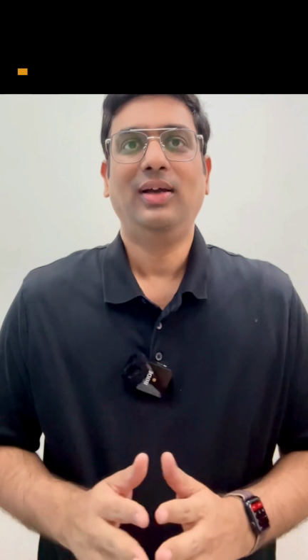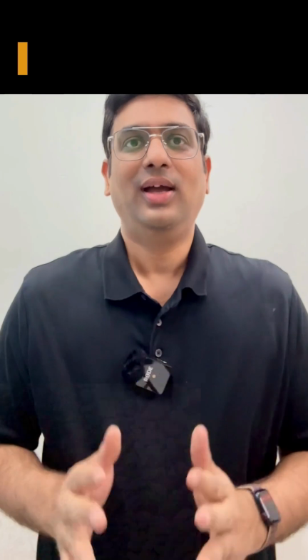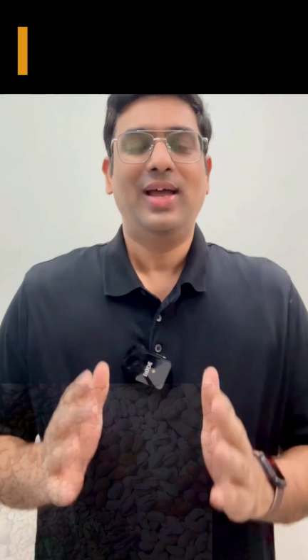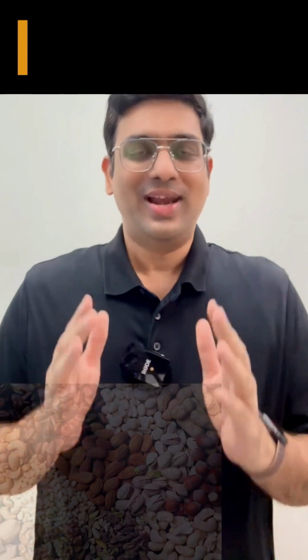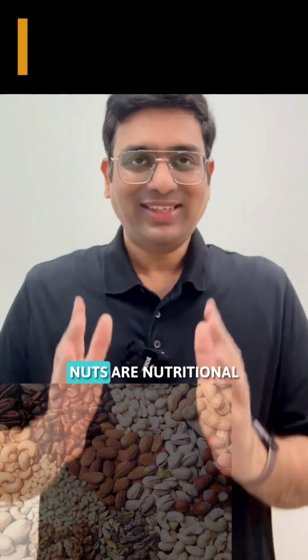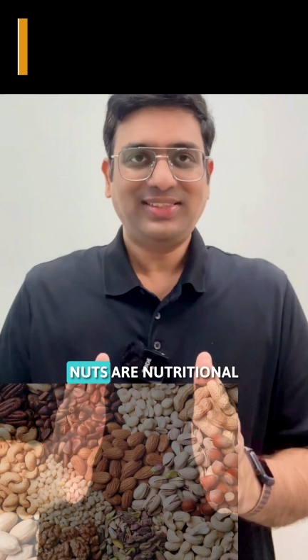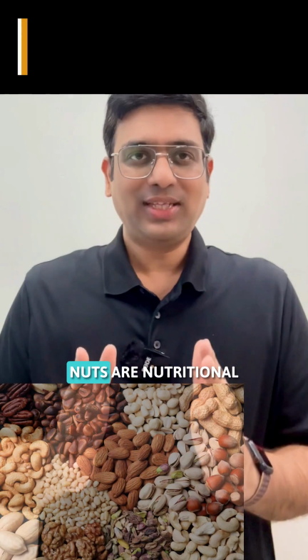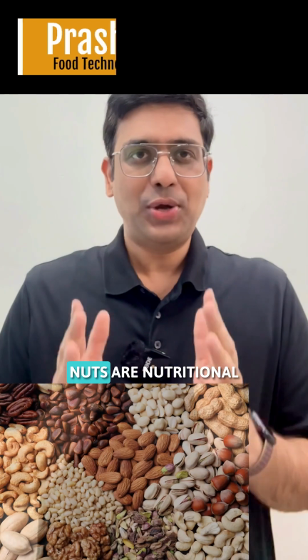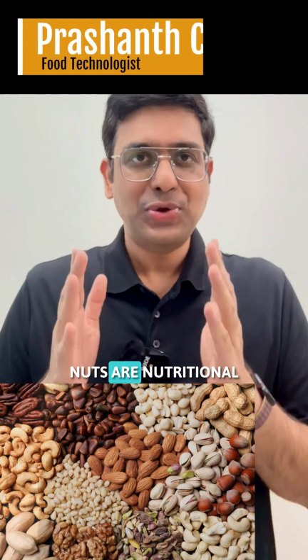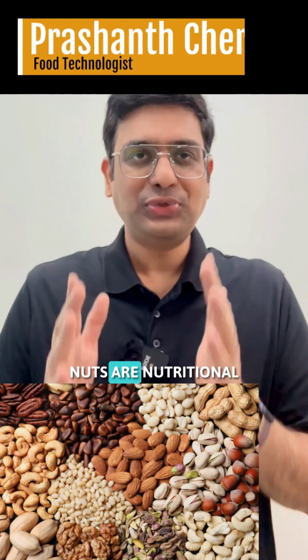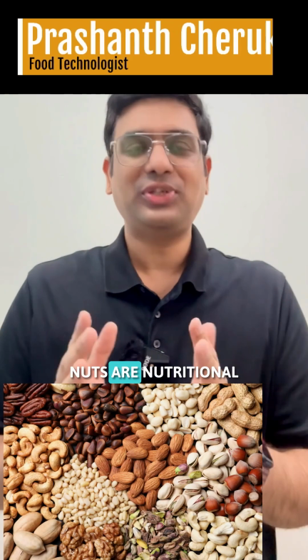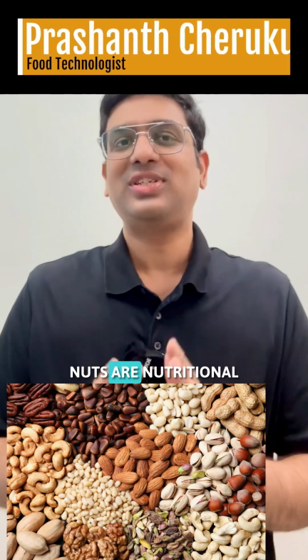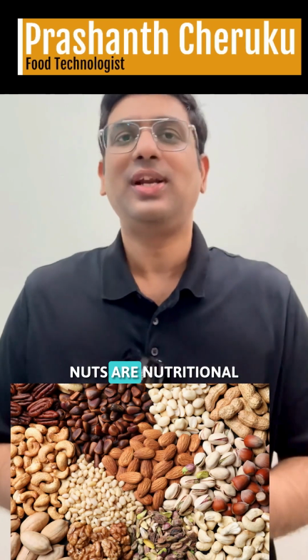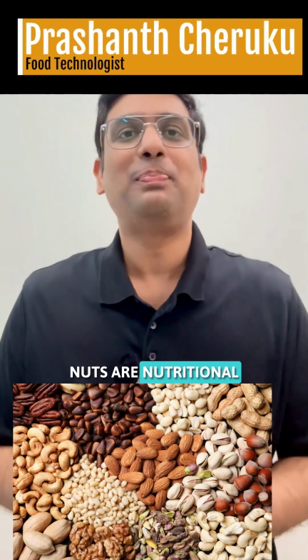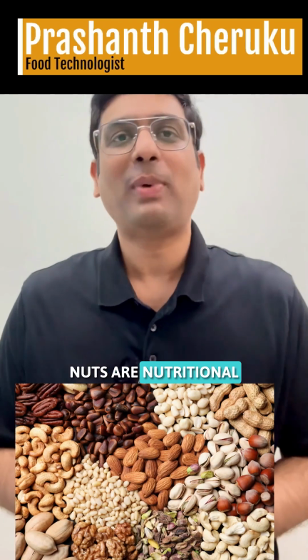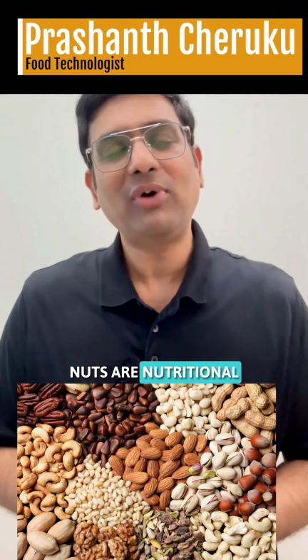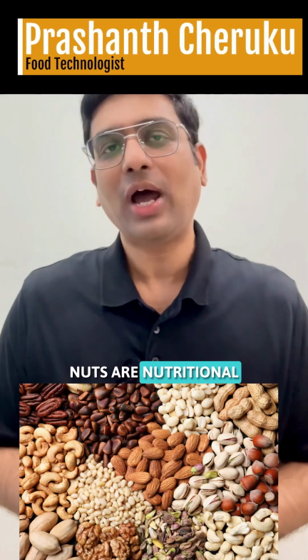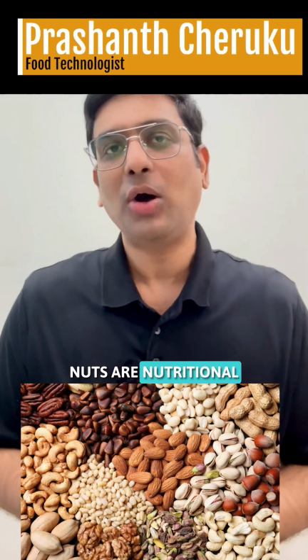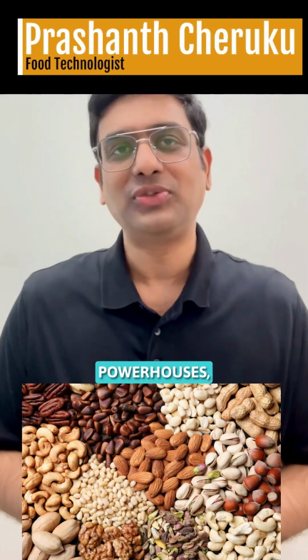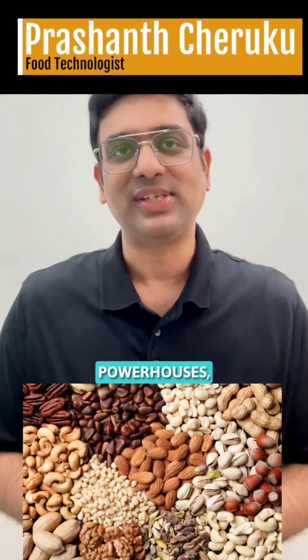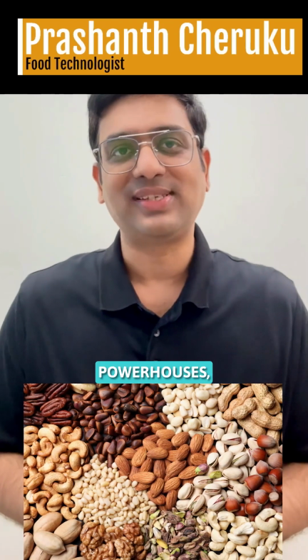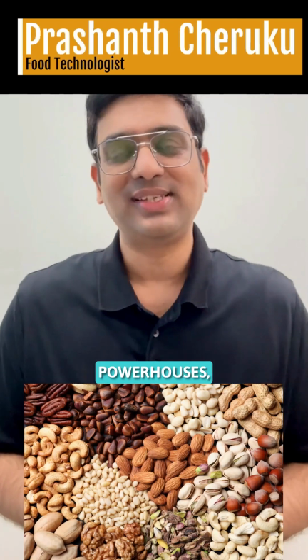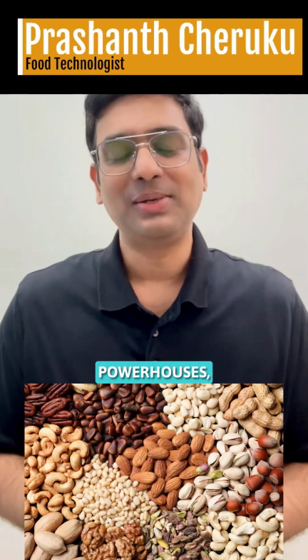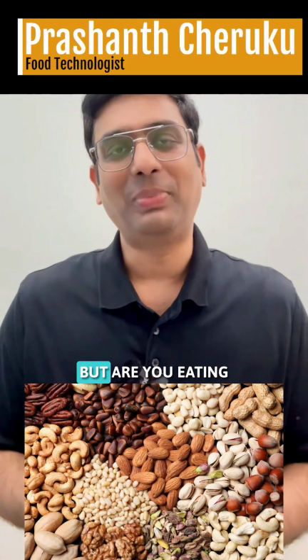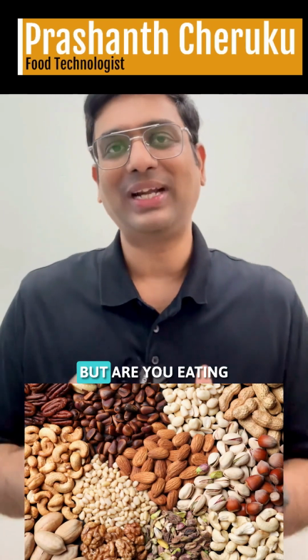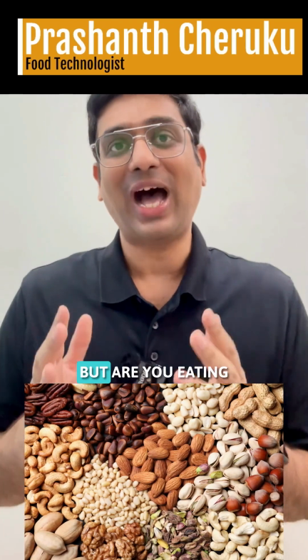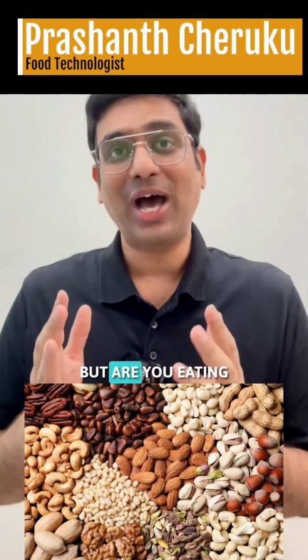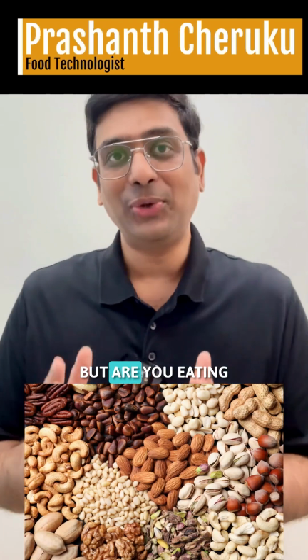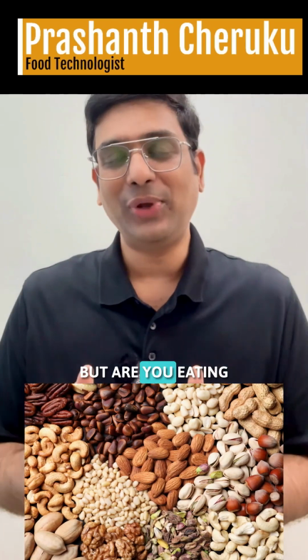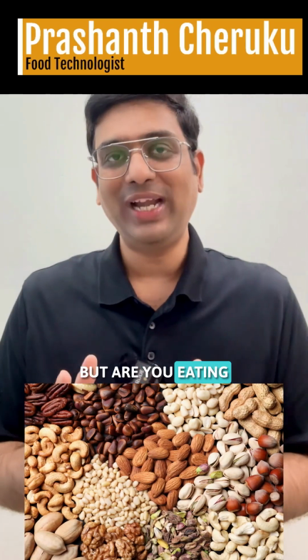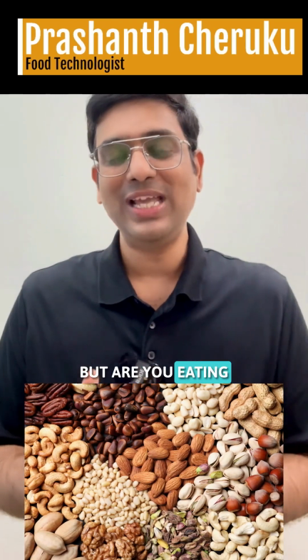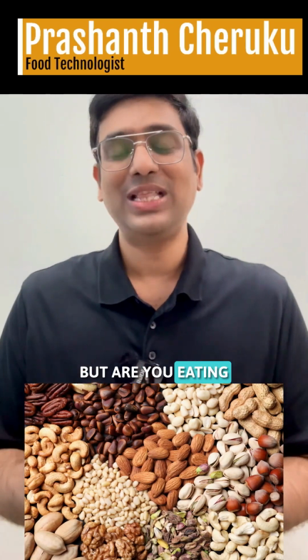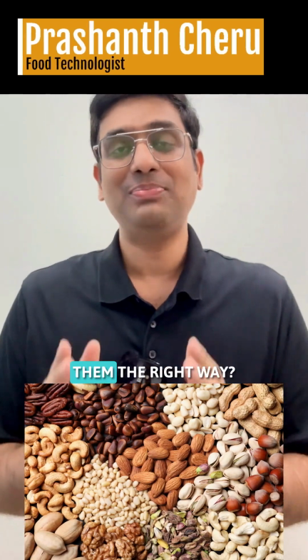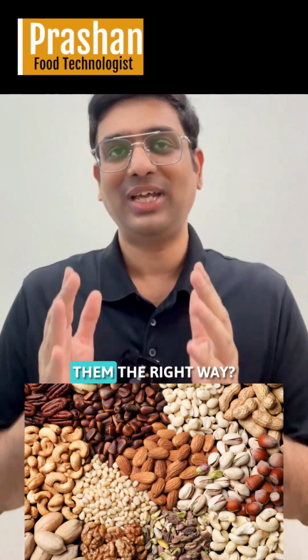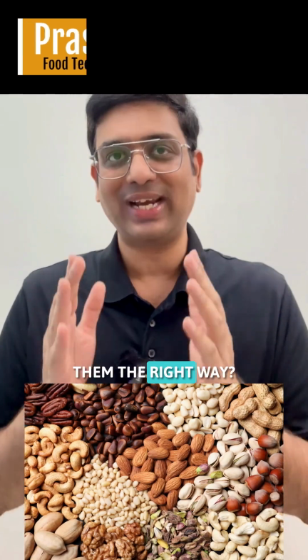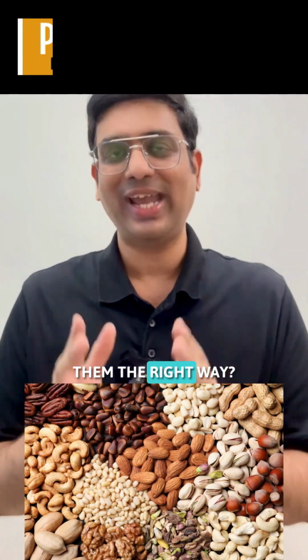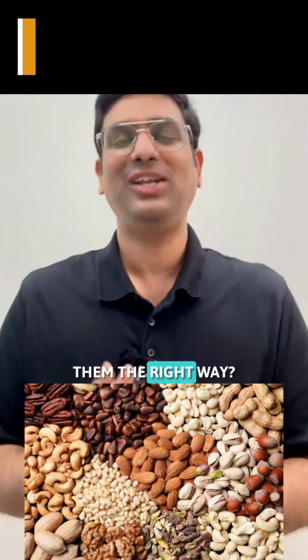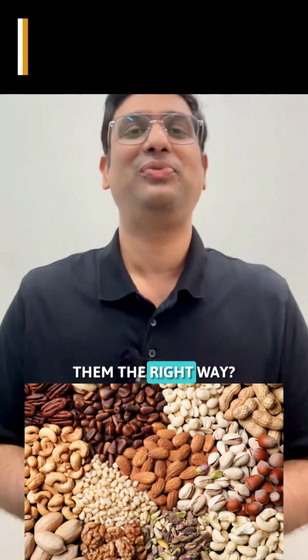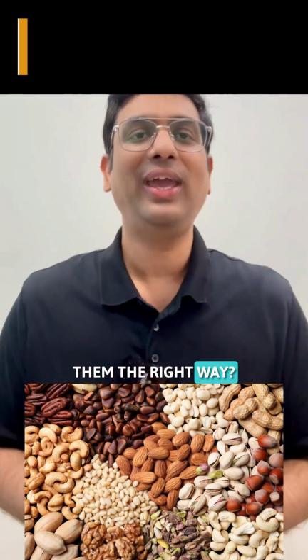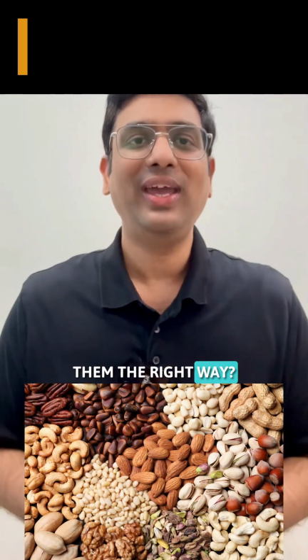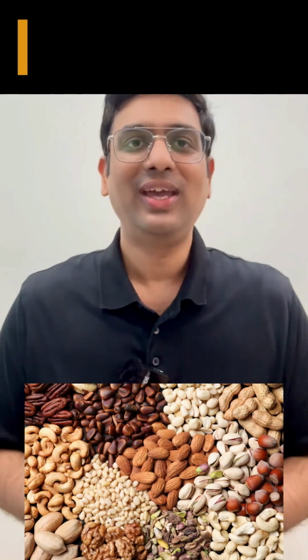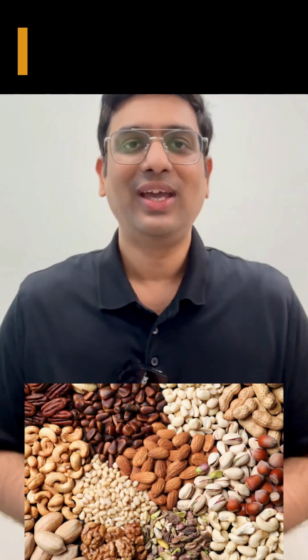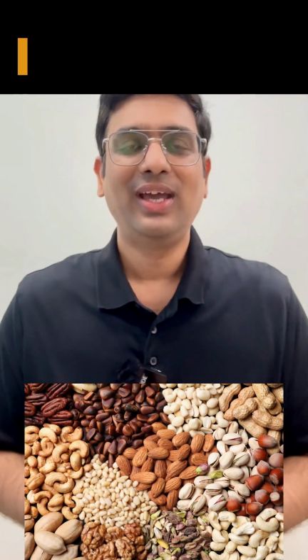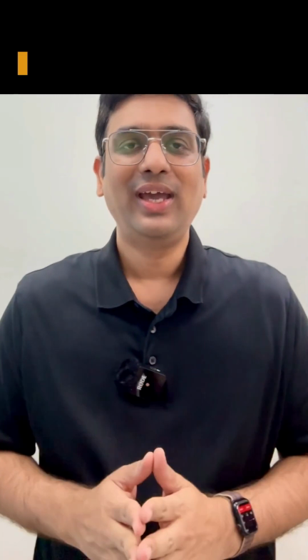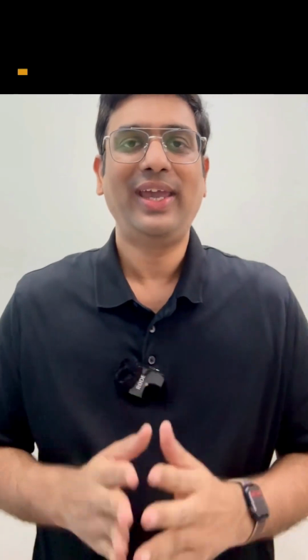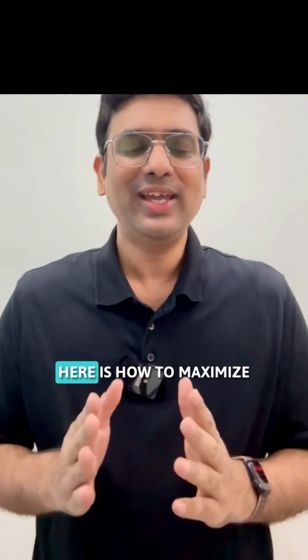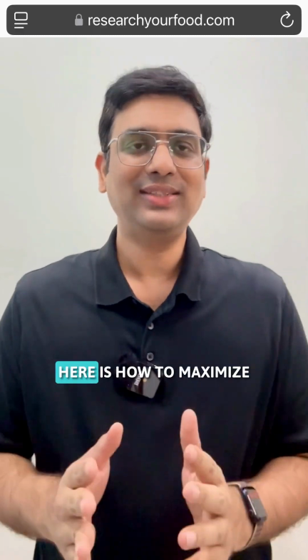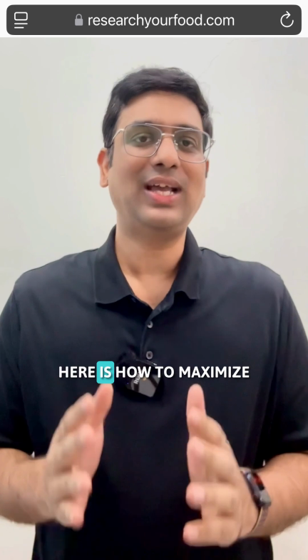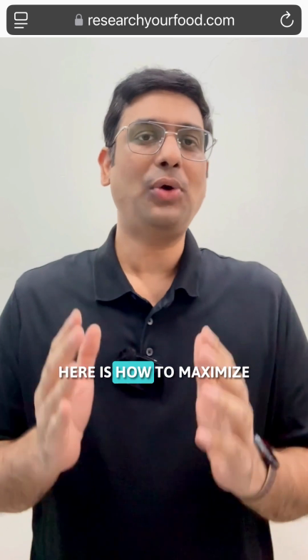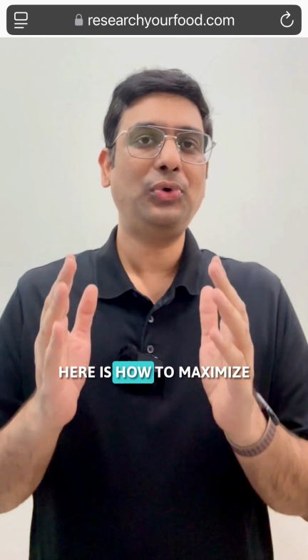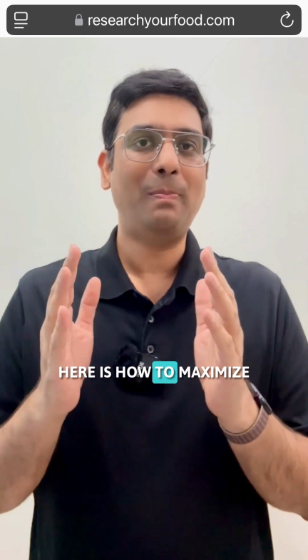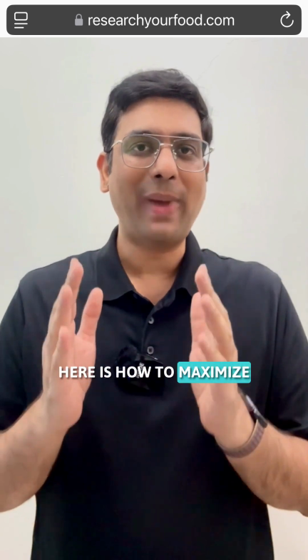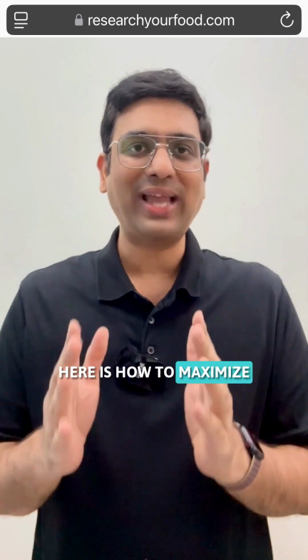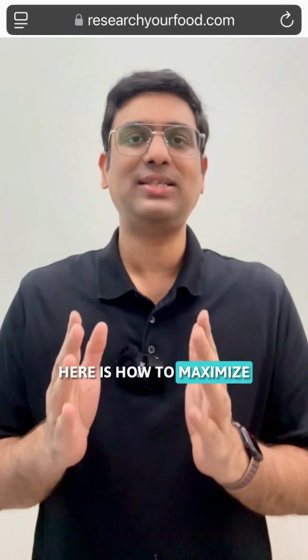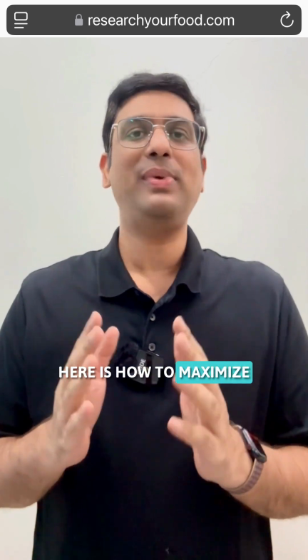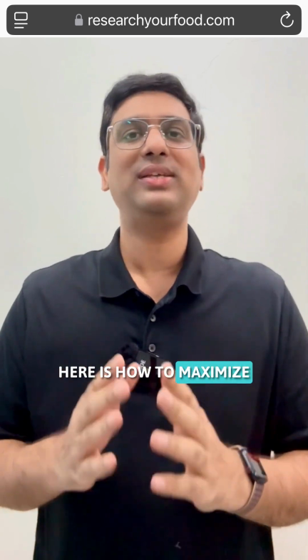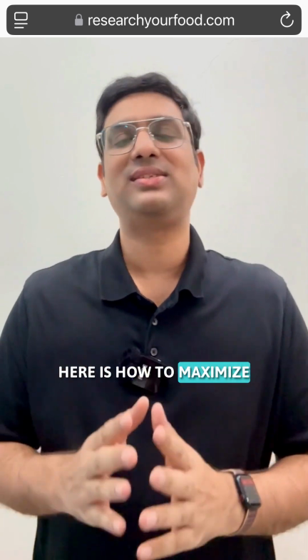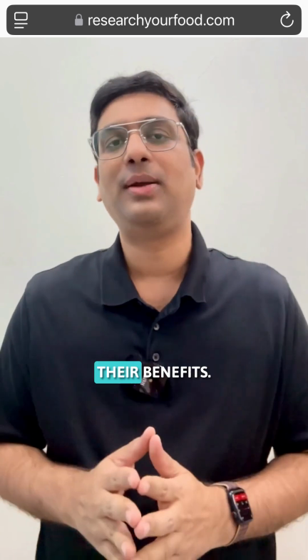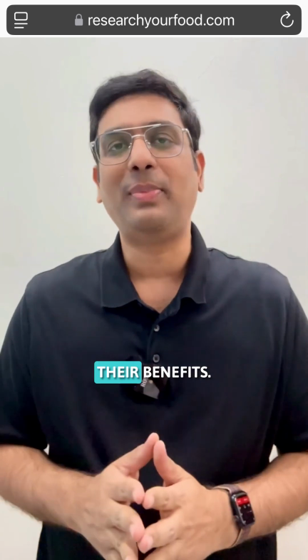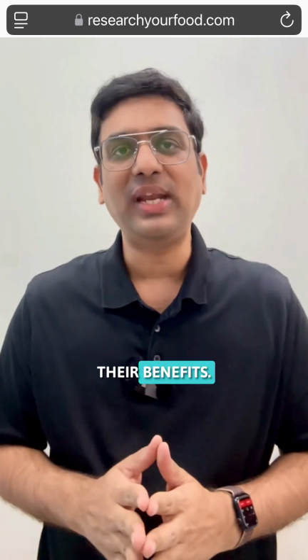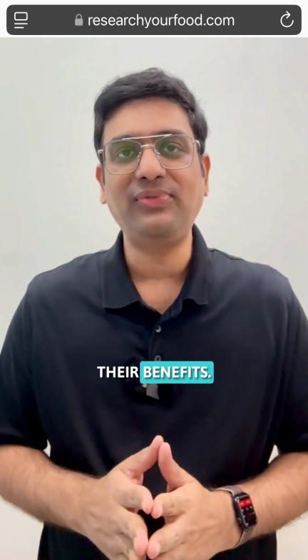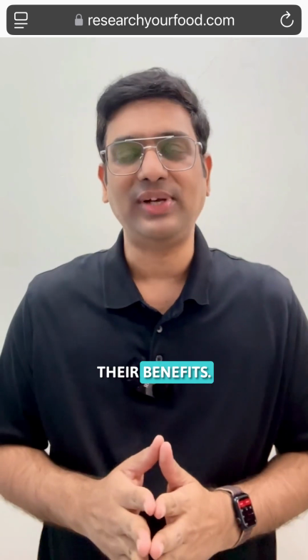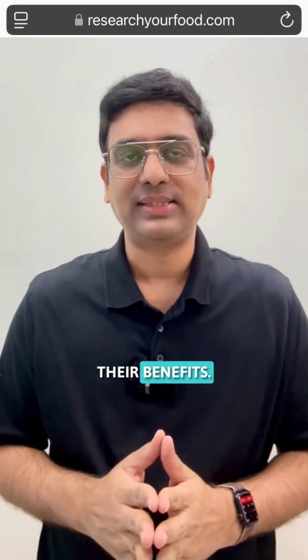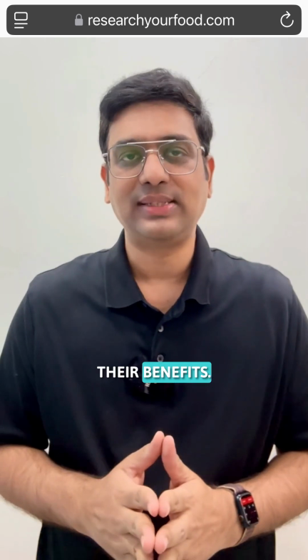Nuts are nutritional powerhouses, but are you eating them the right way? Here is how to maximize their benefits.